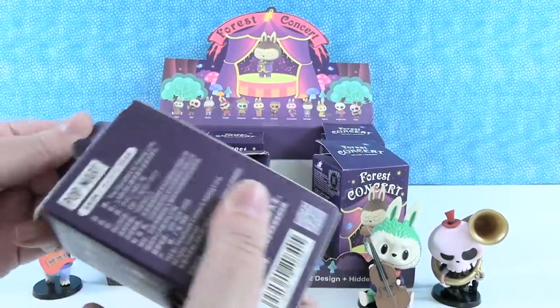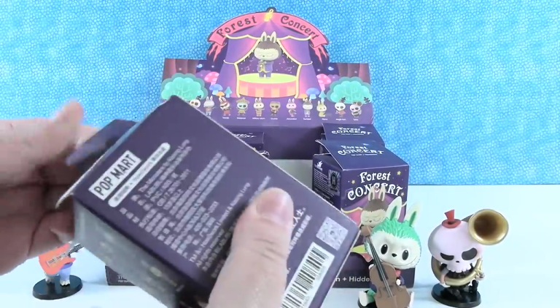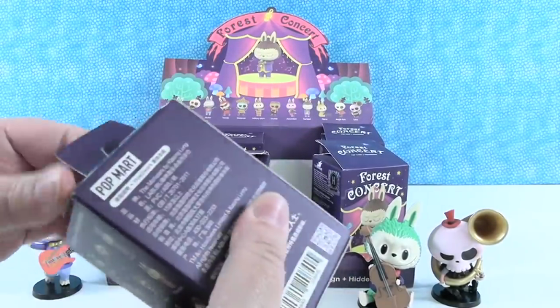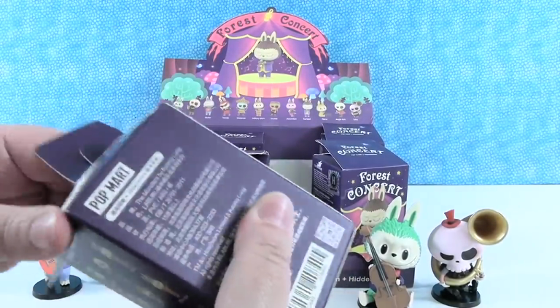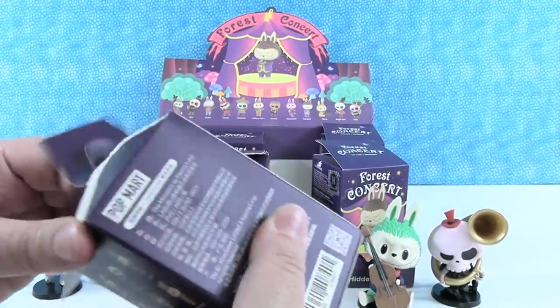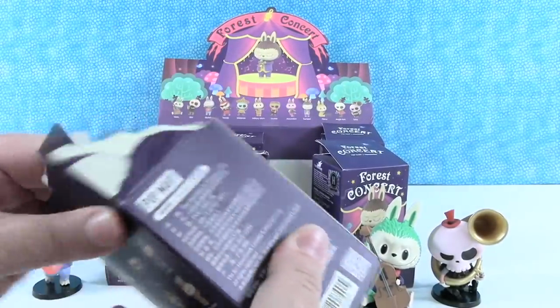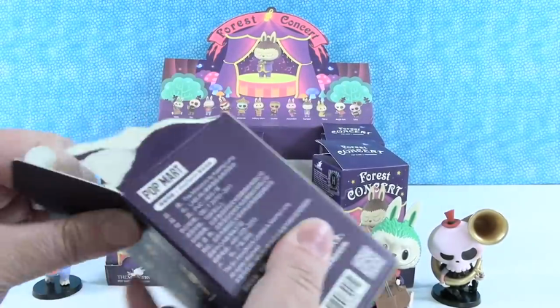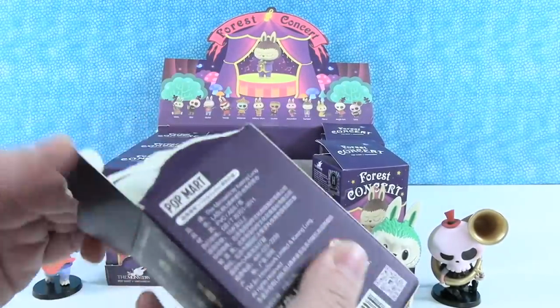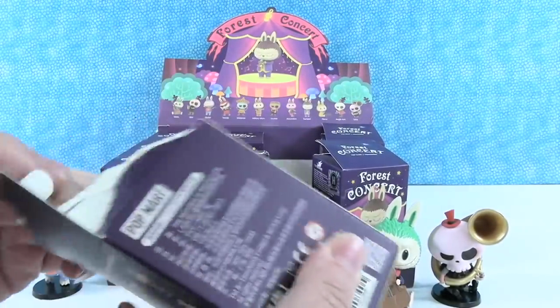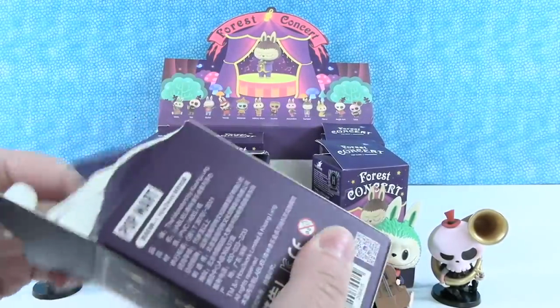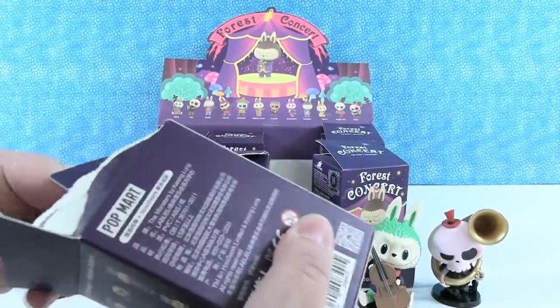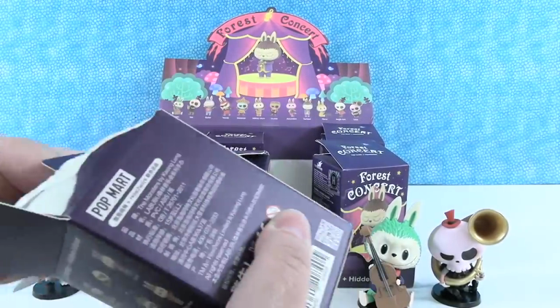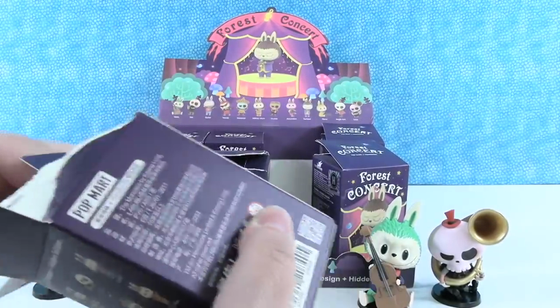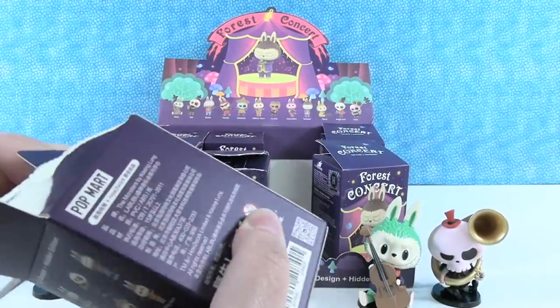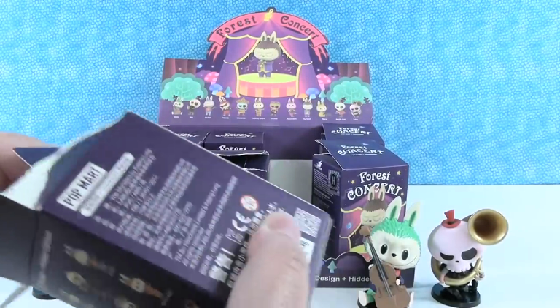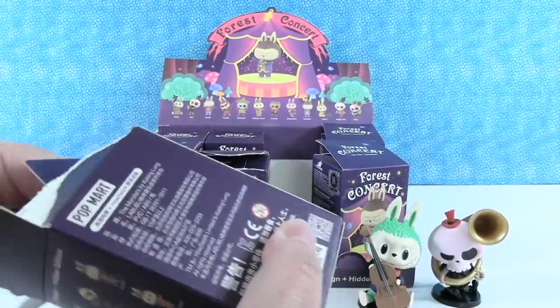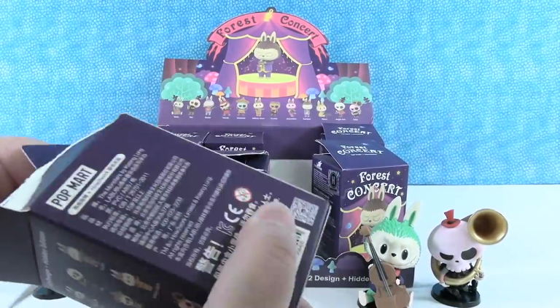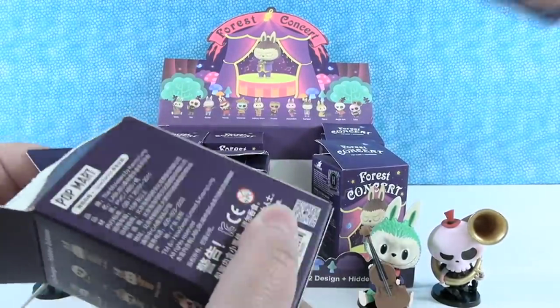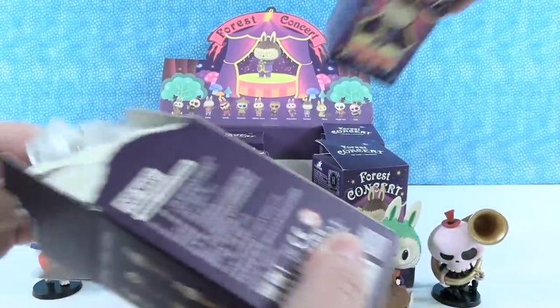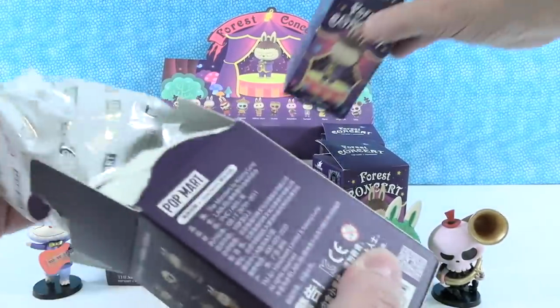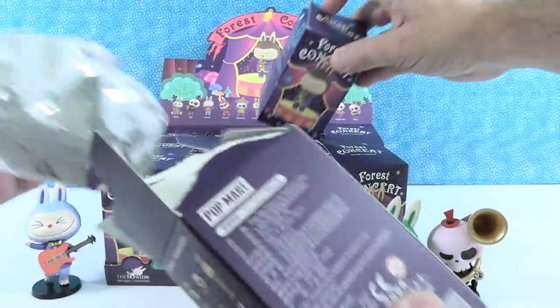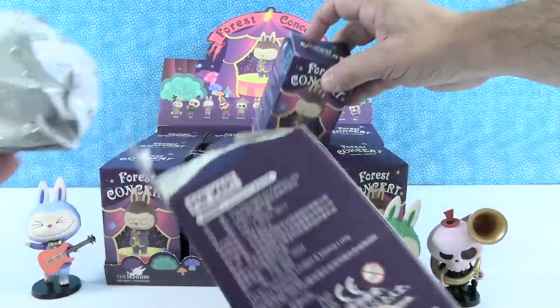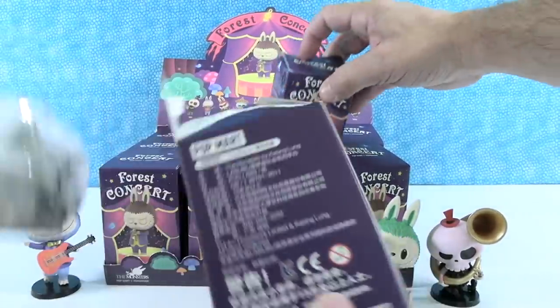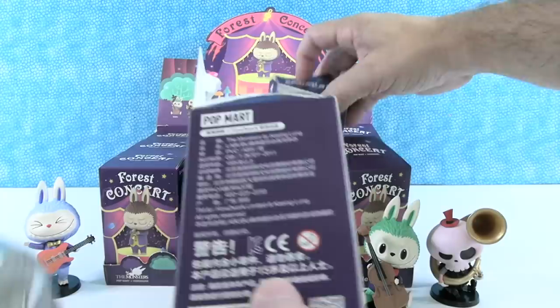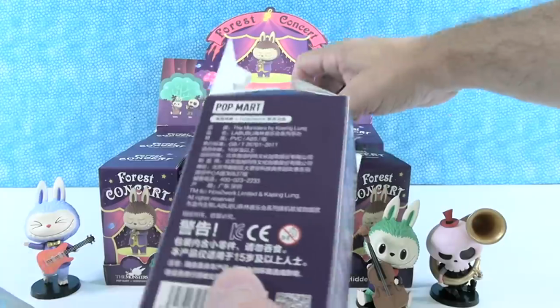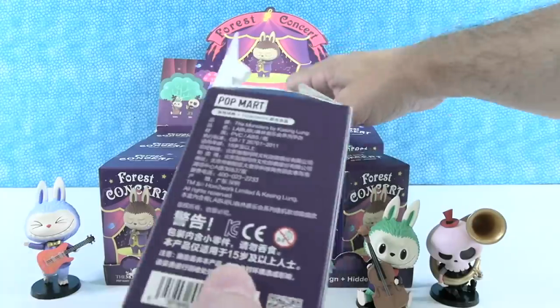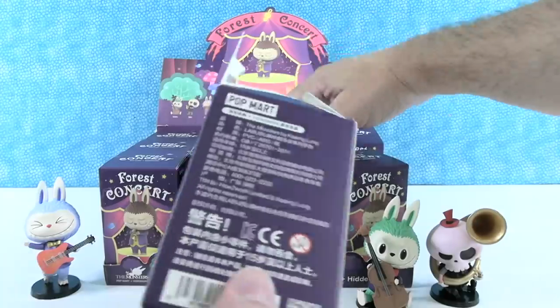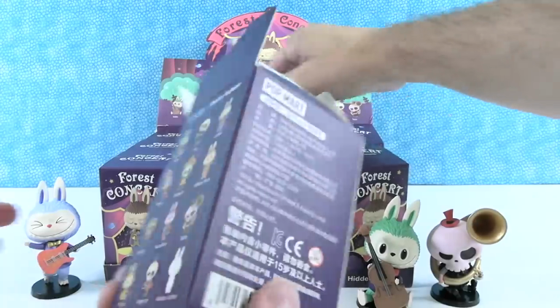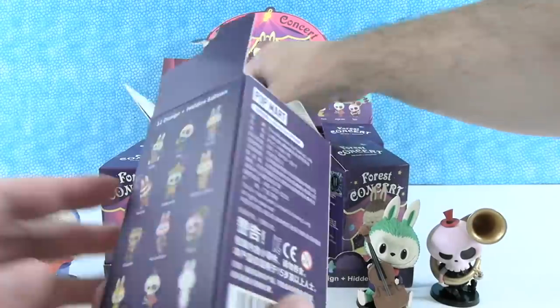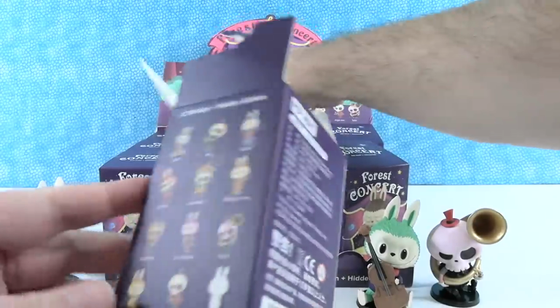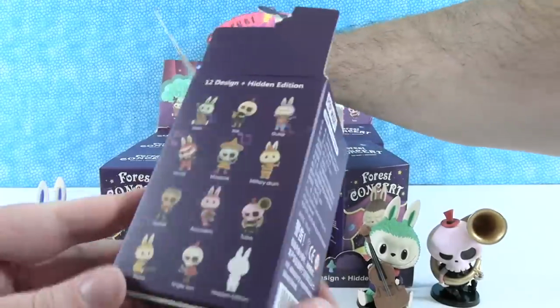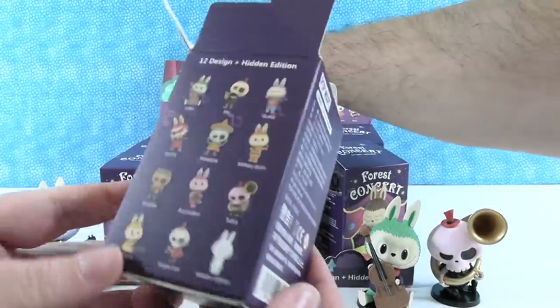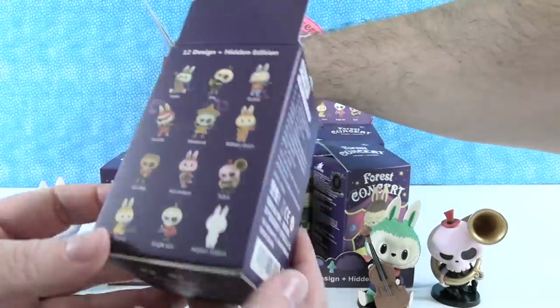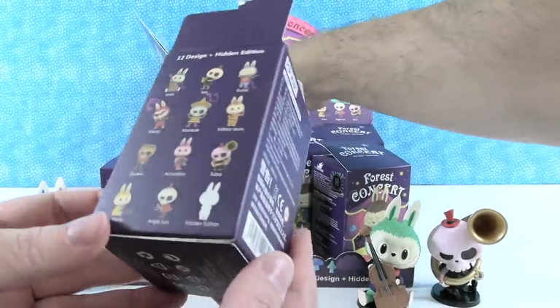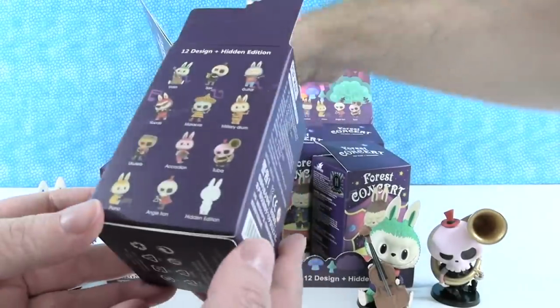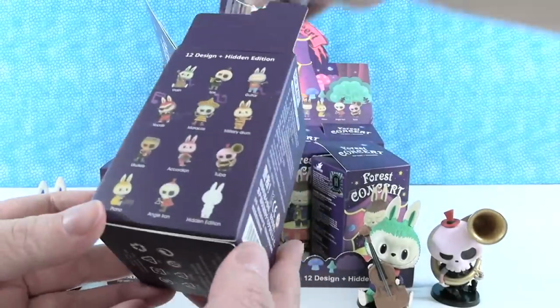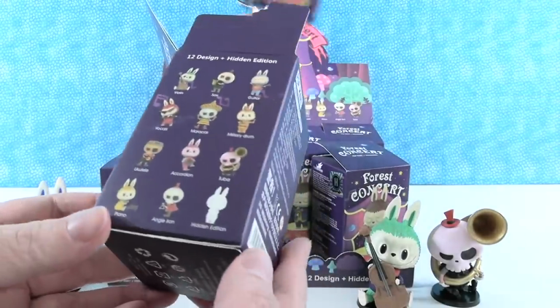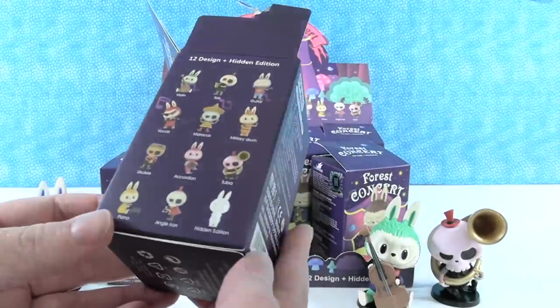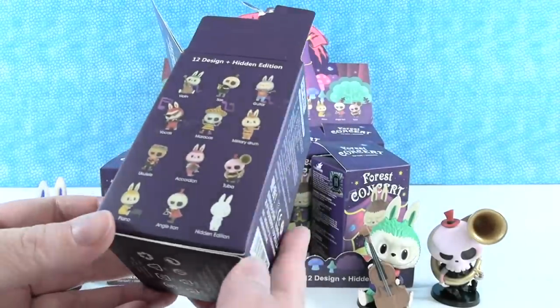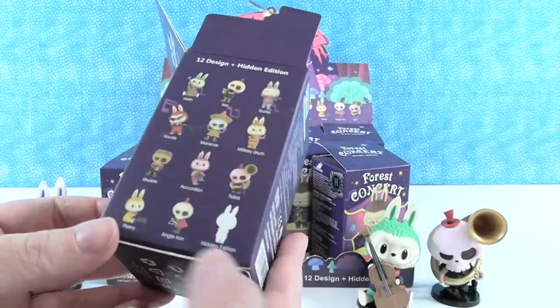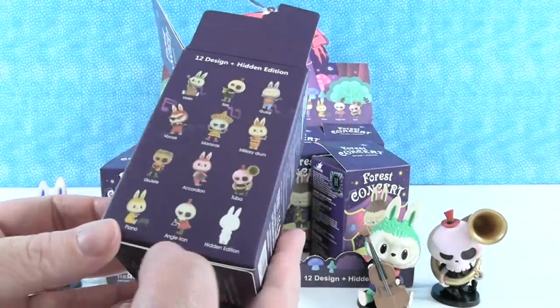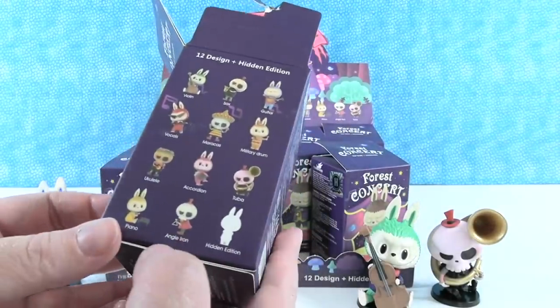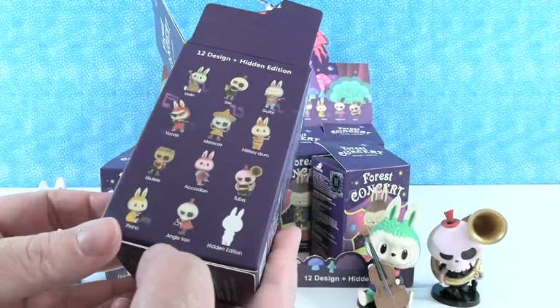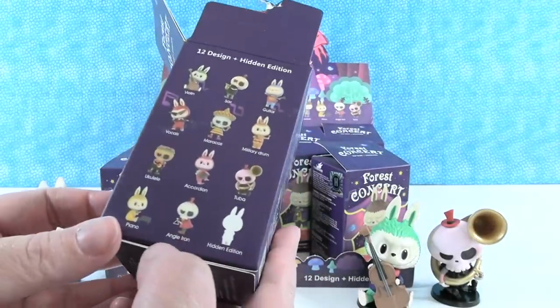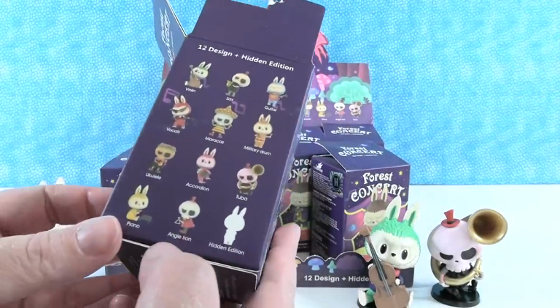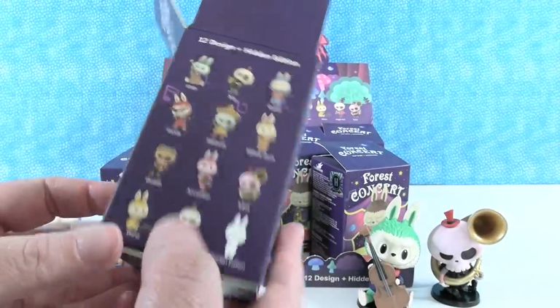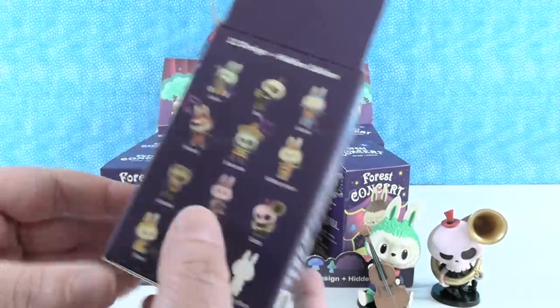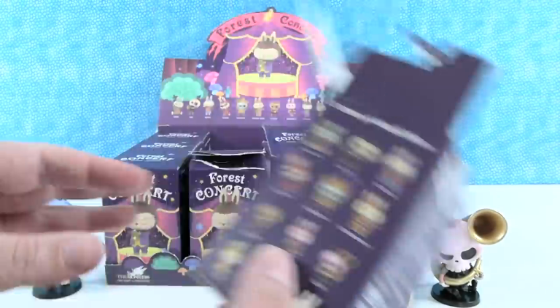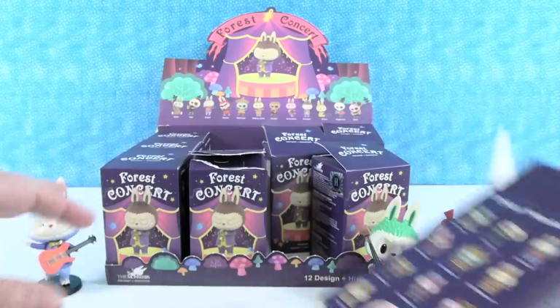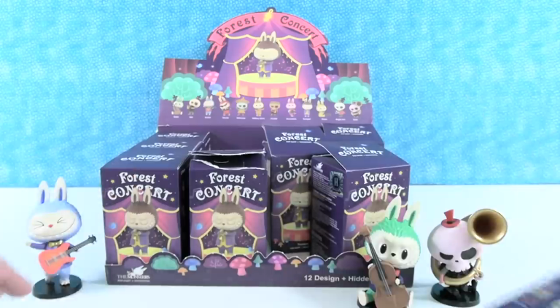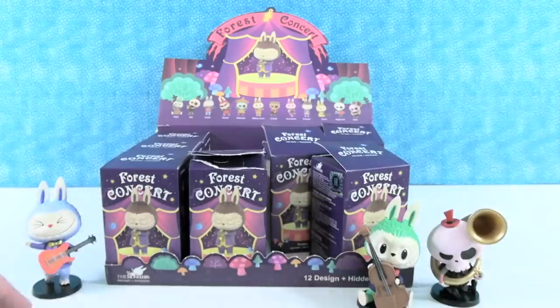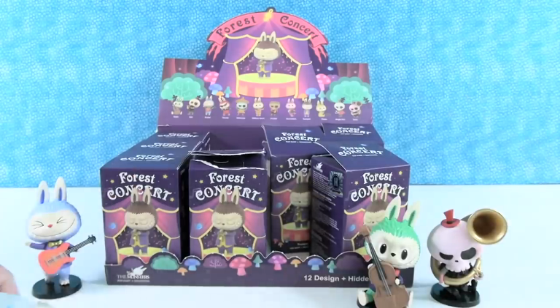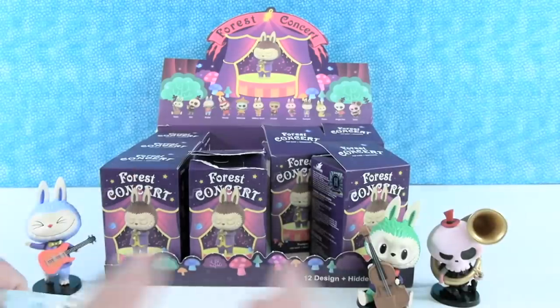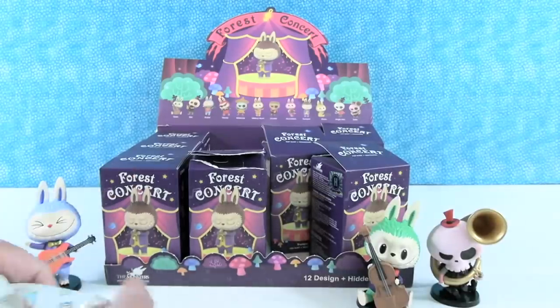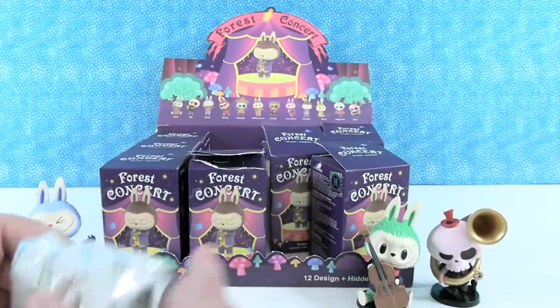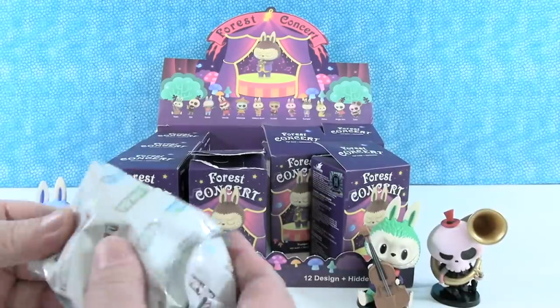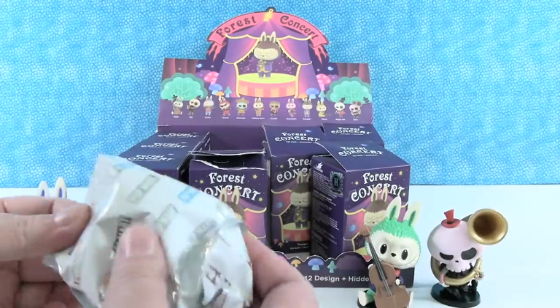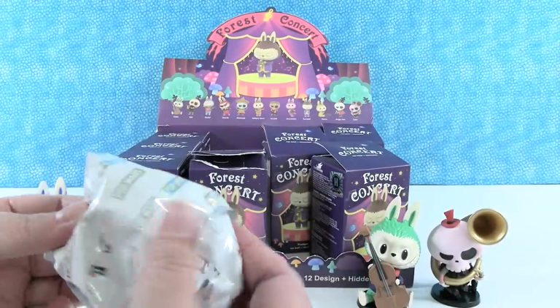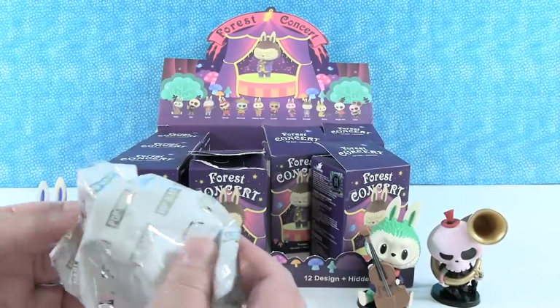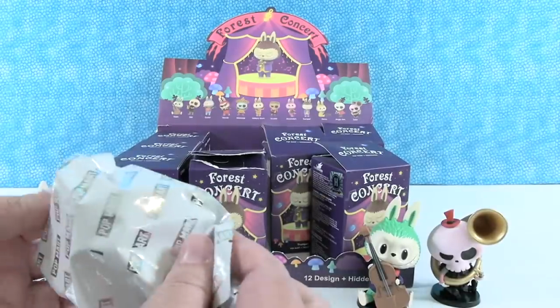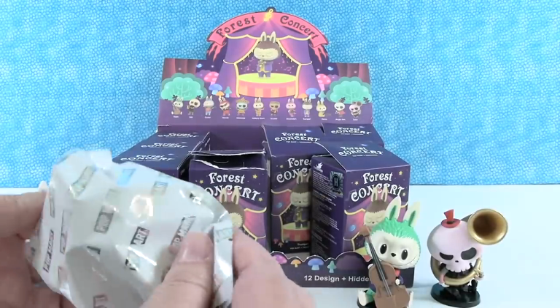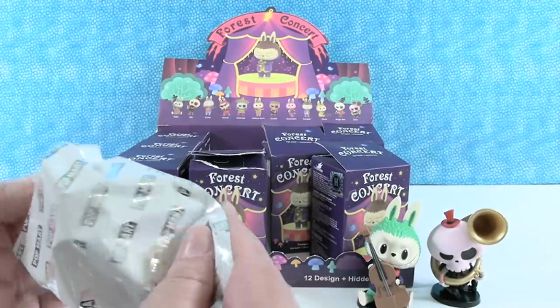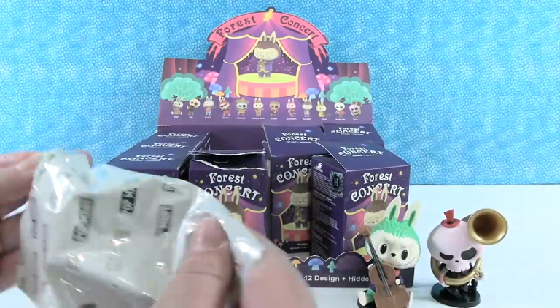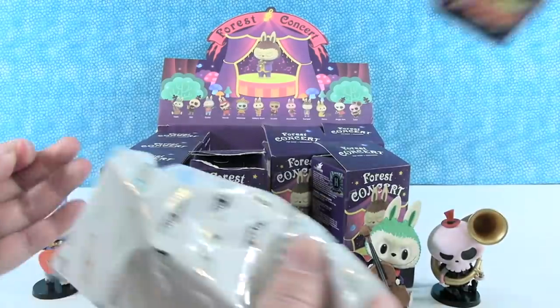I think it would be cool. I mean, how many times do you see merchandise of the angle iron? Almost not — not very often.